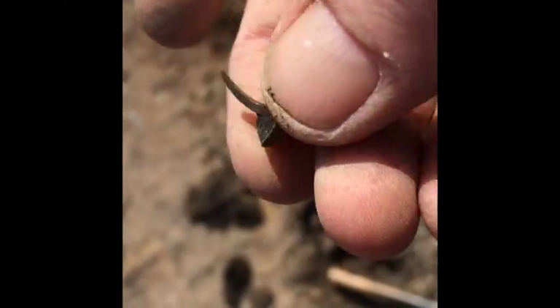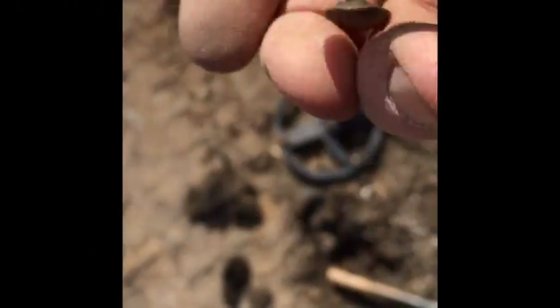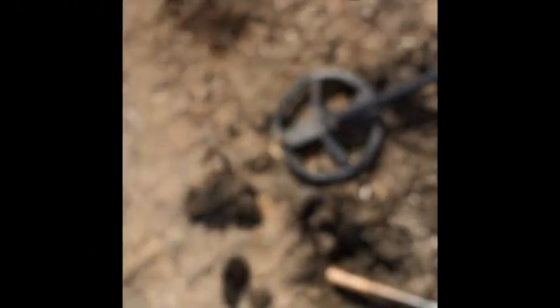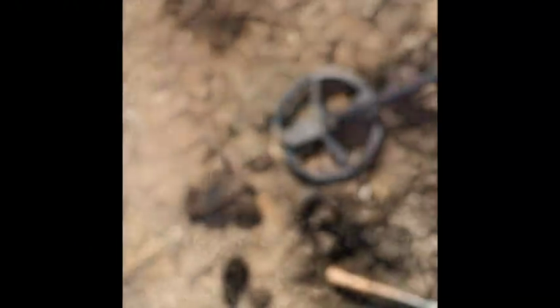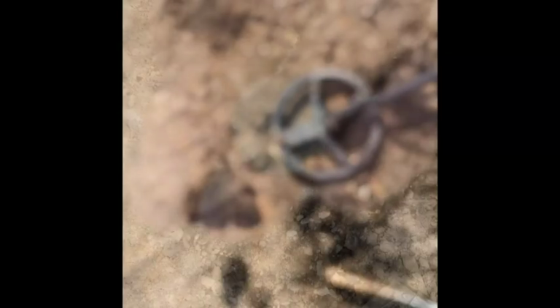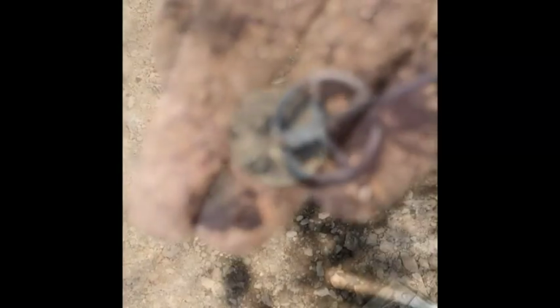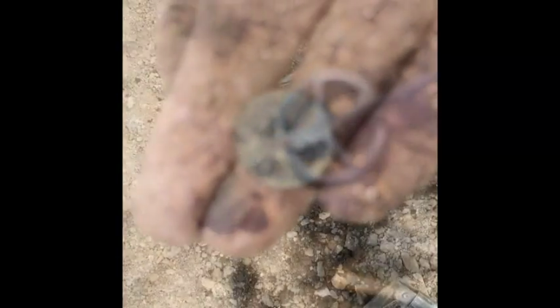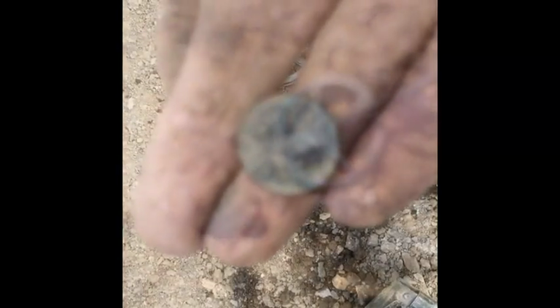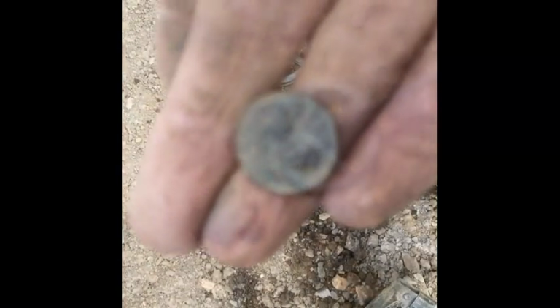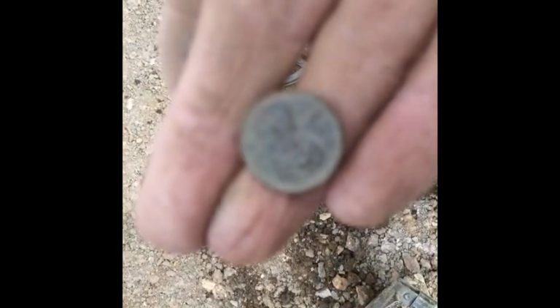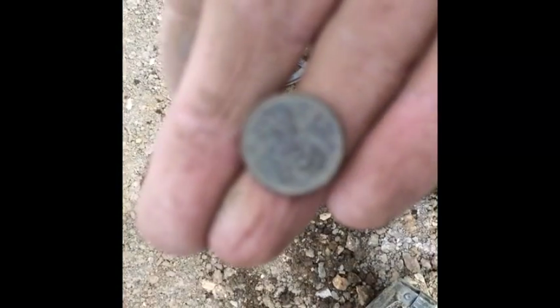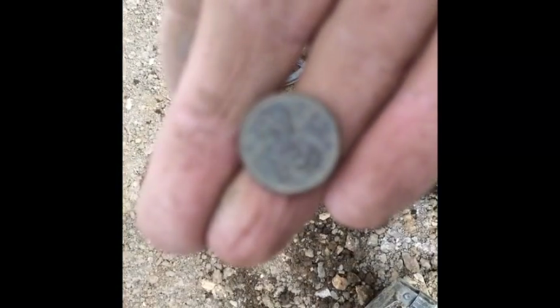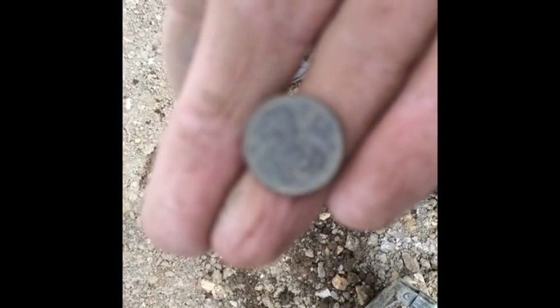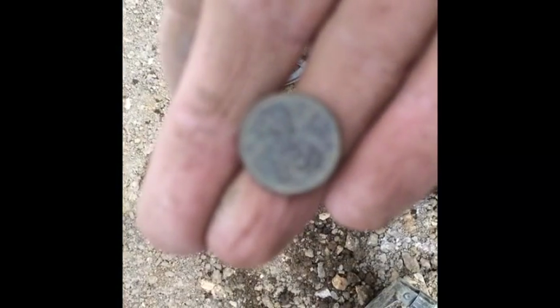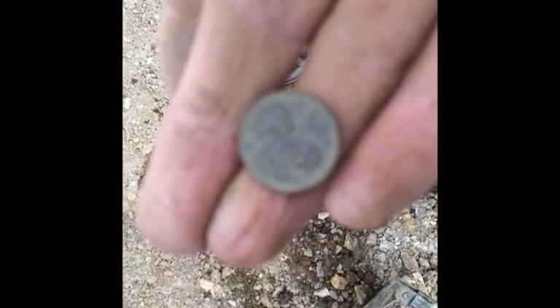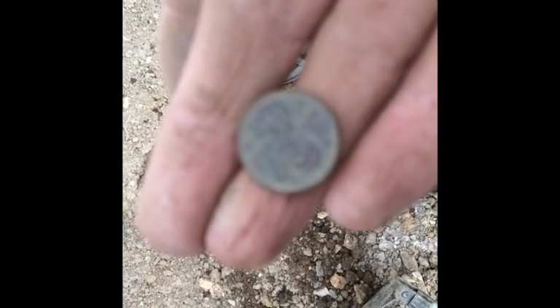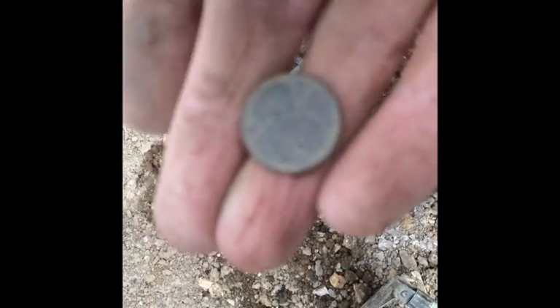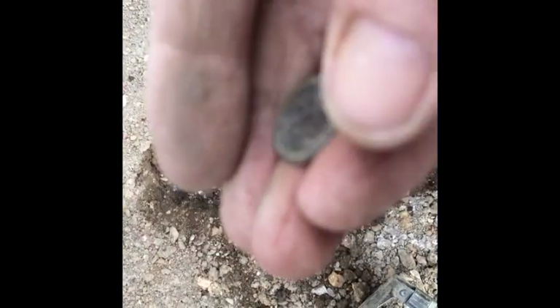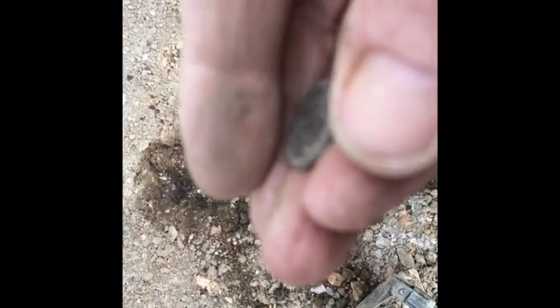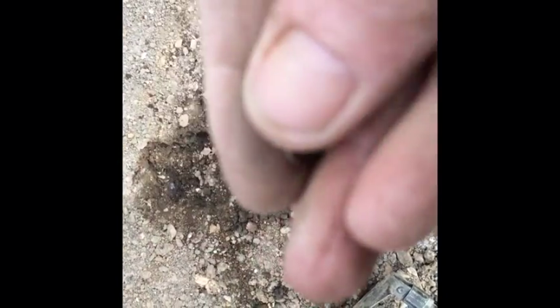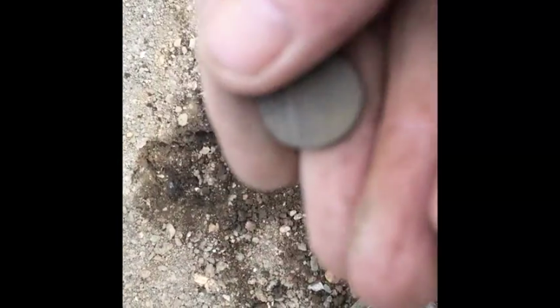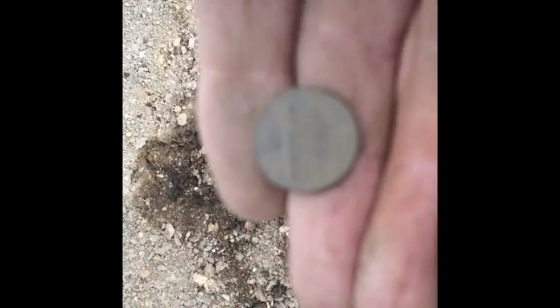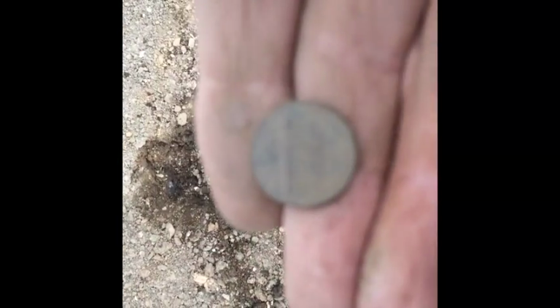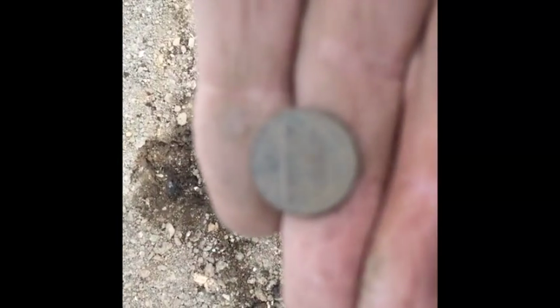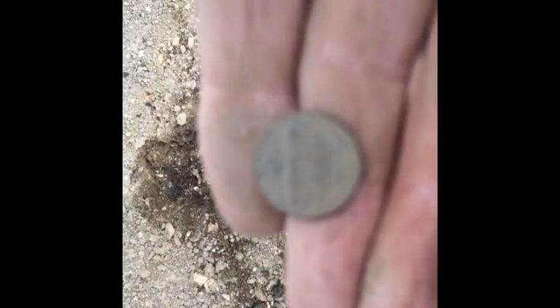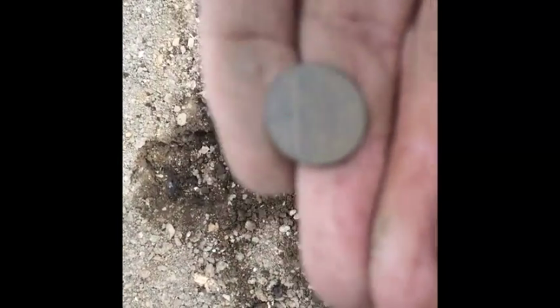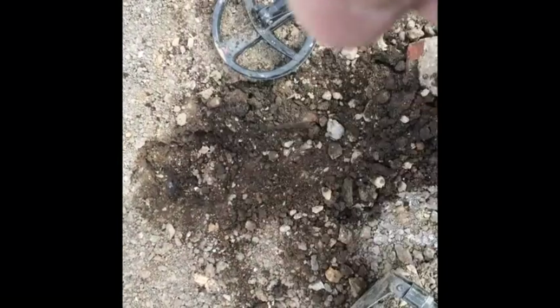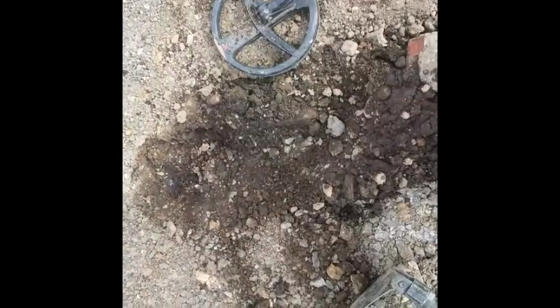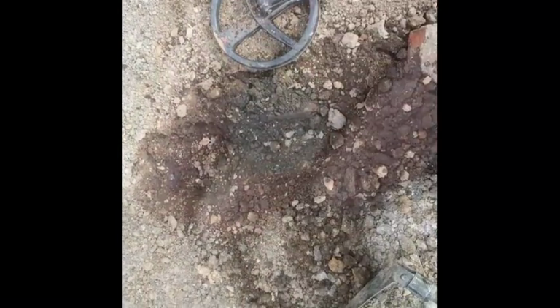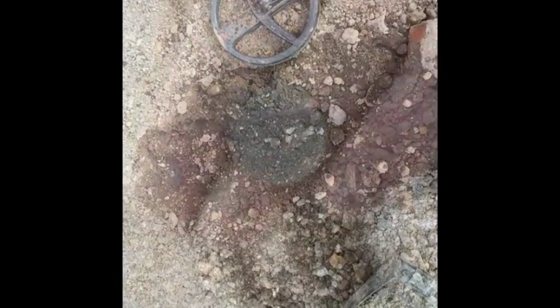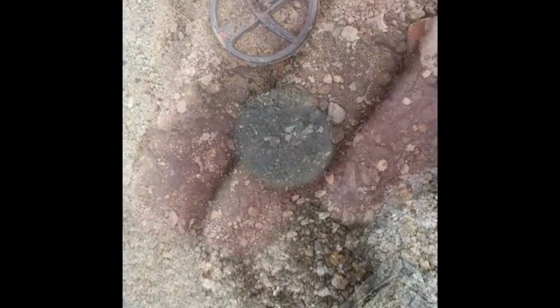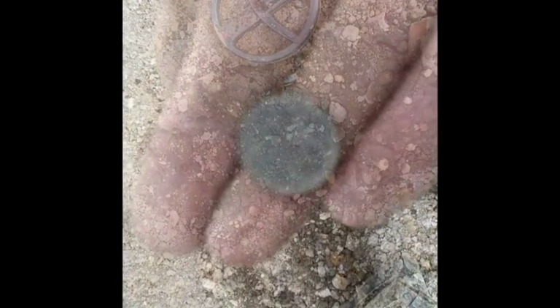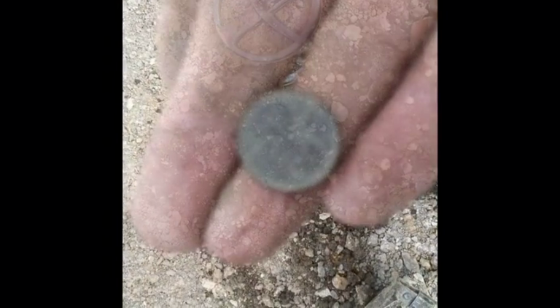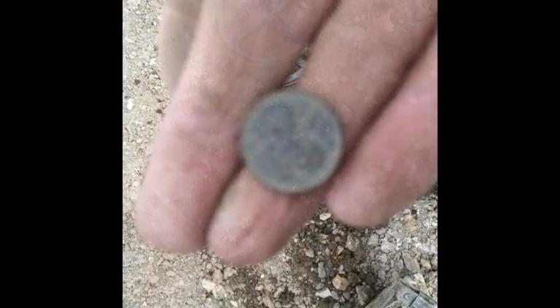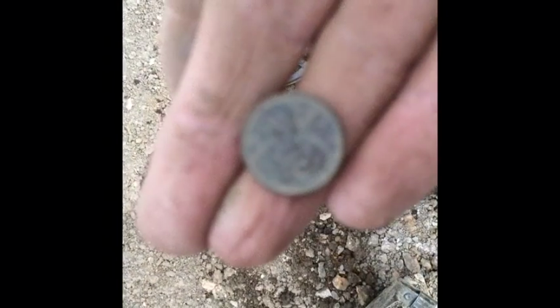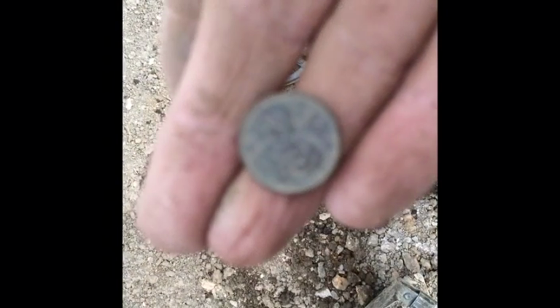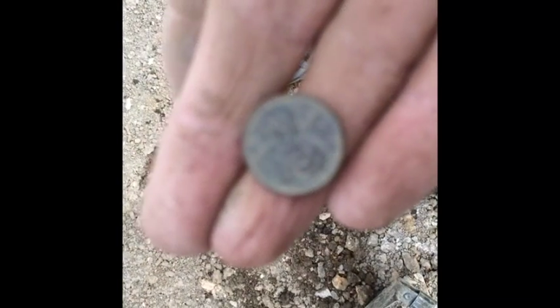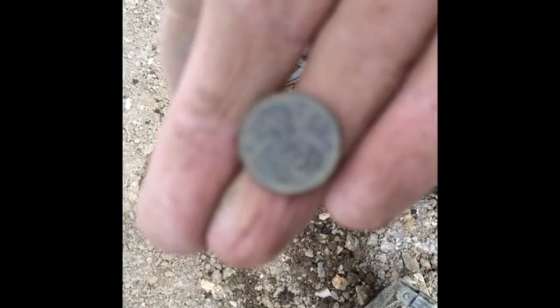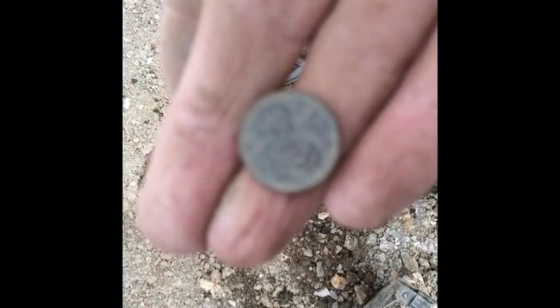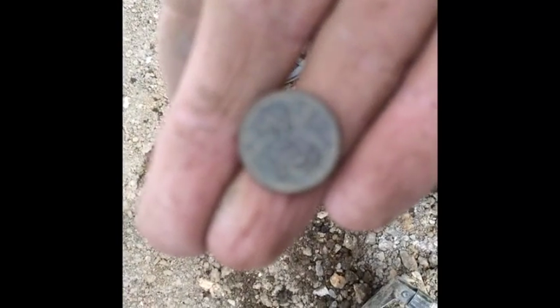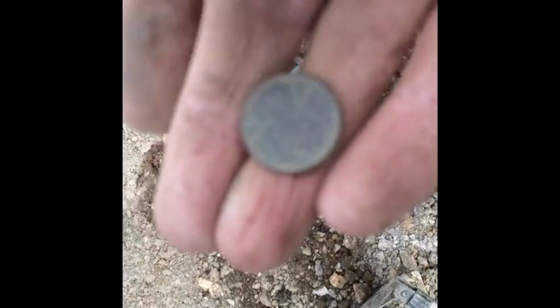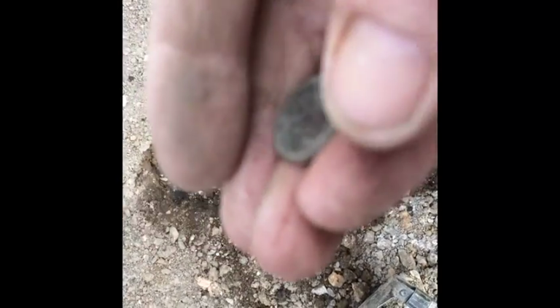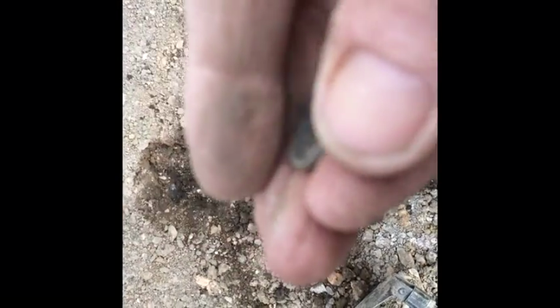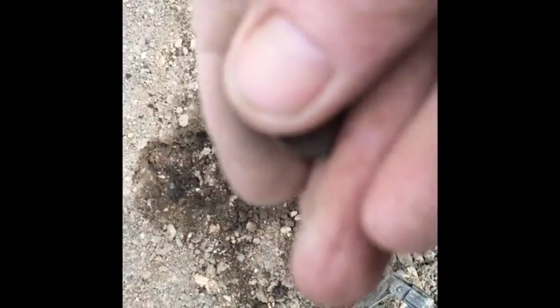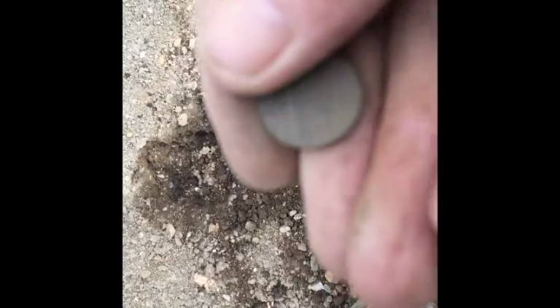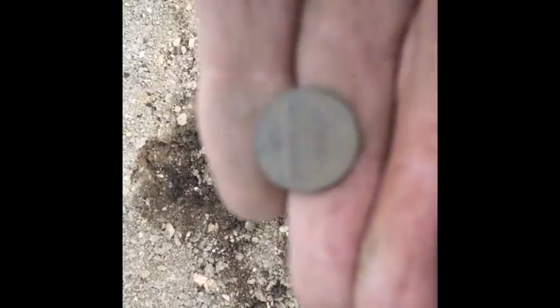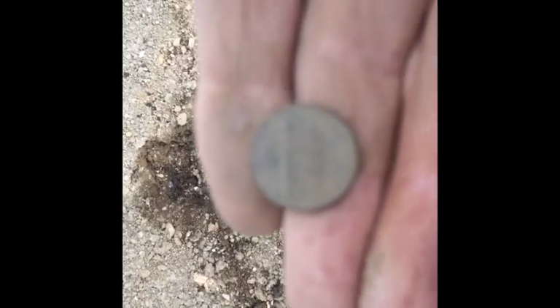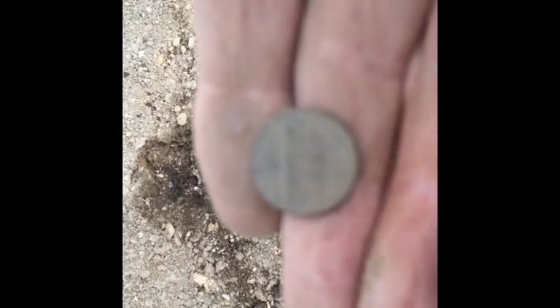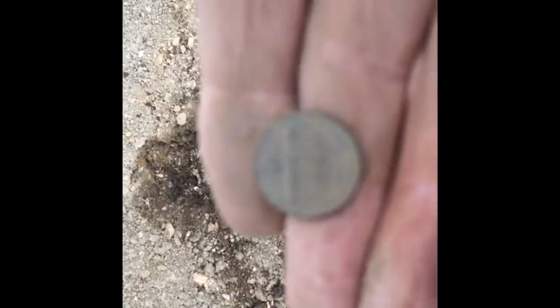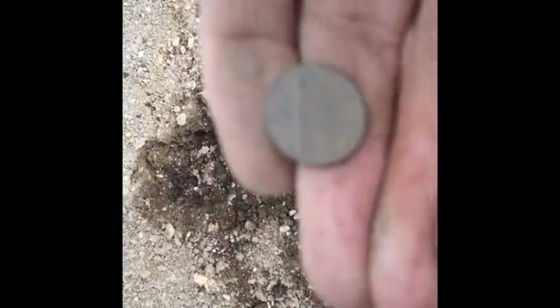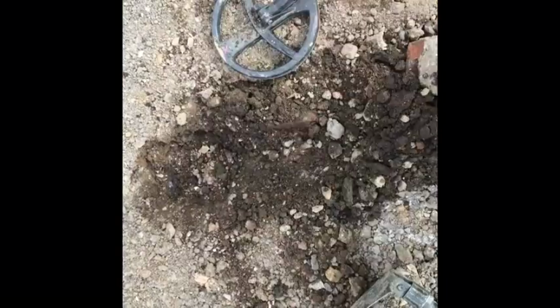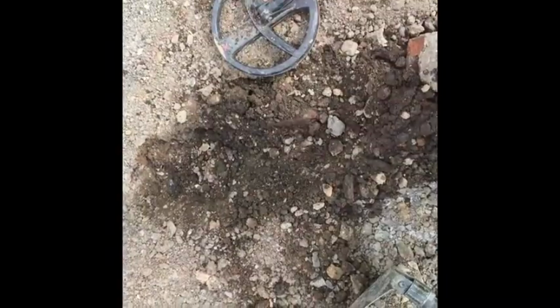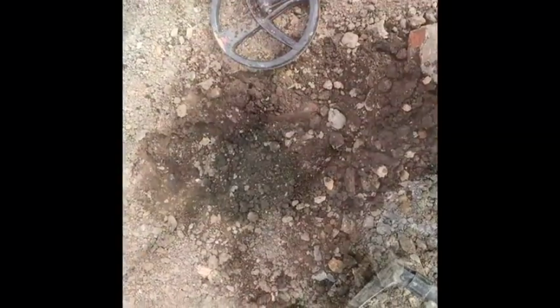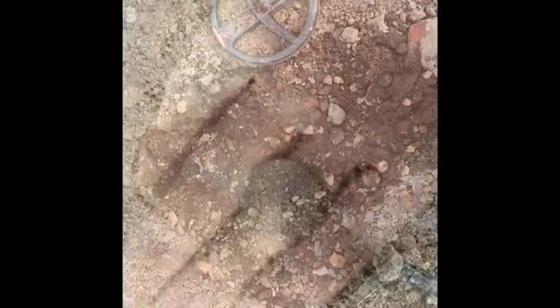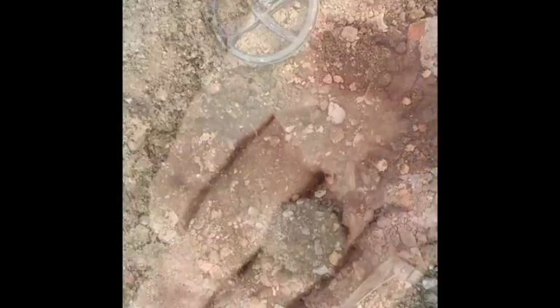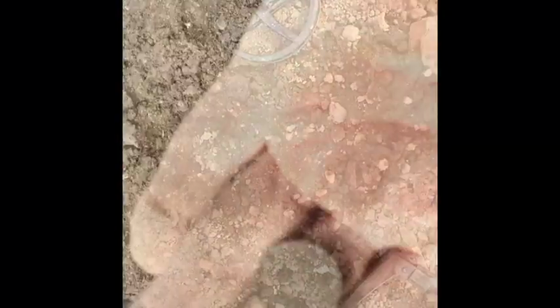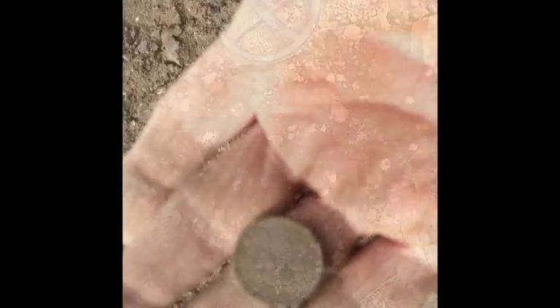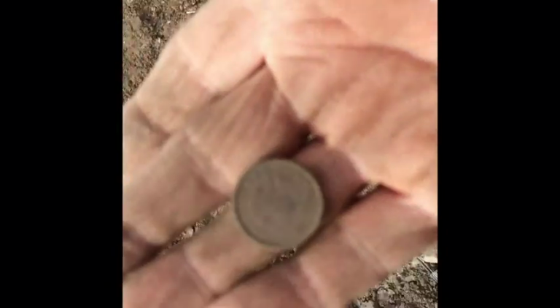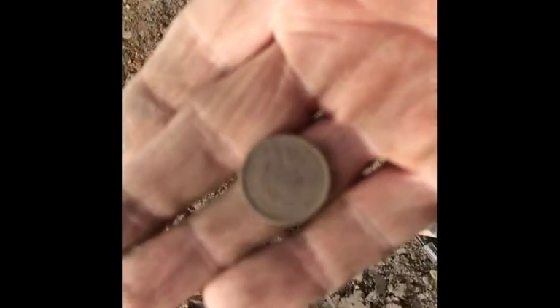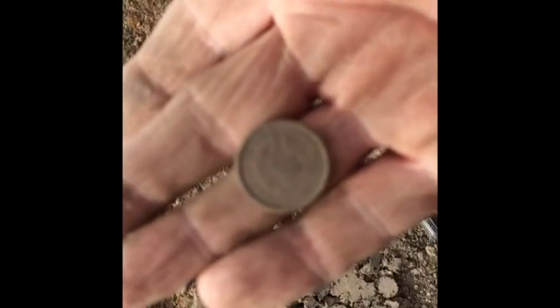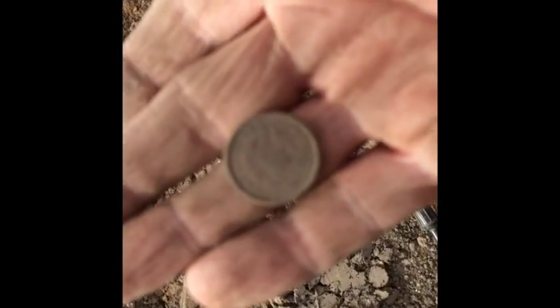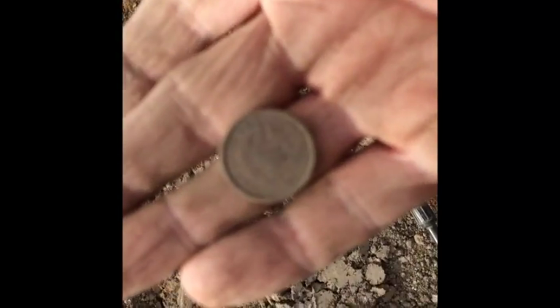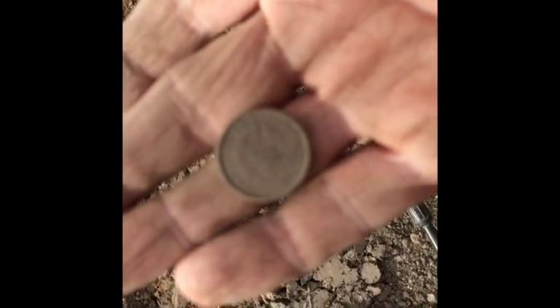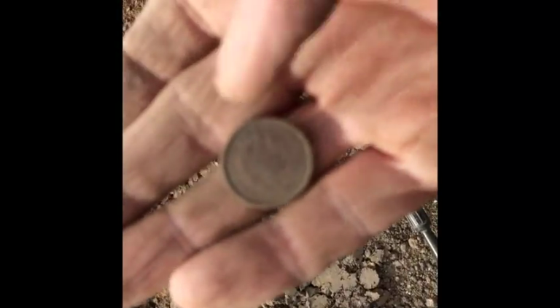I just dug a stinkin' Lincoln. Look at that — I just dug a V-nickel!